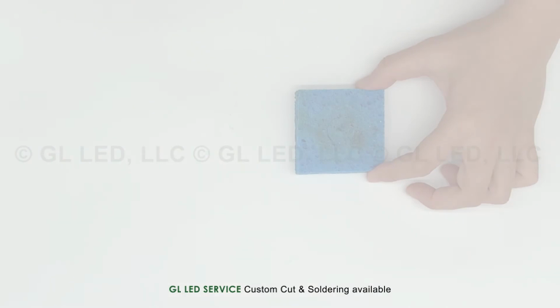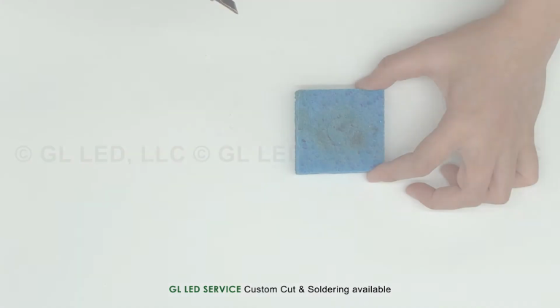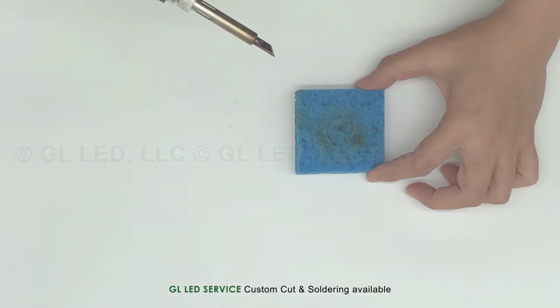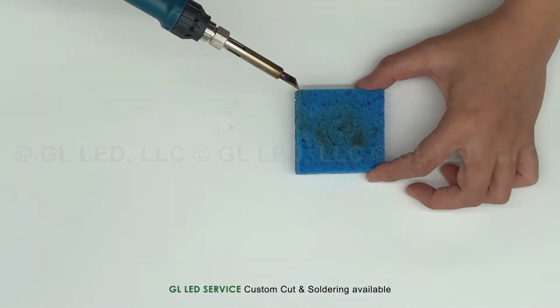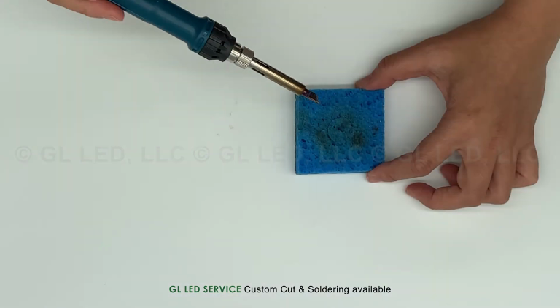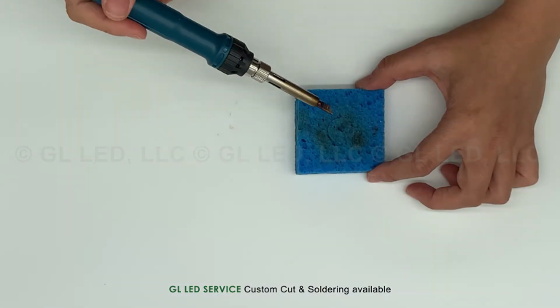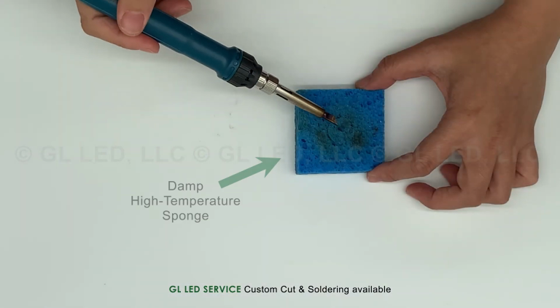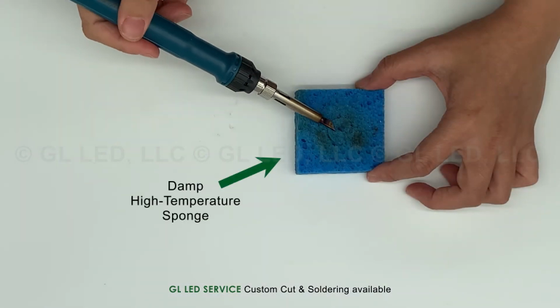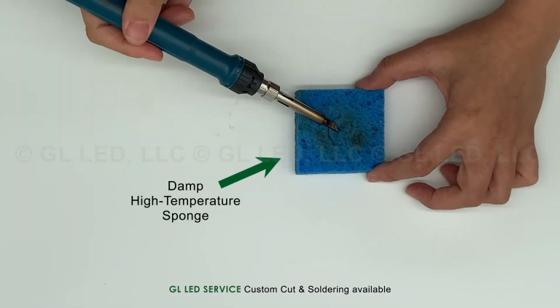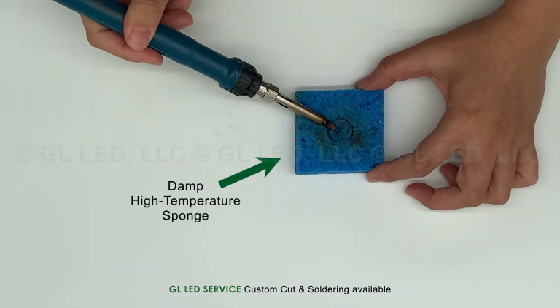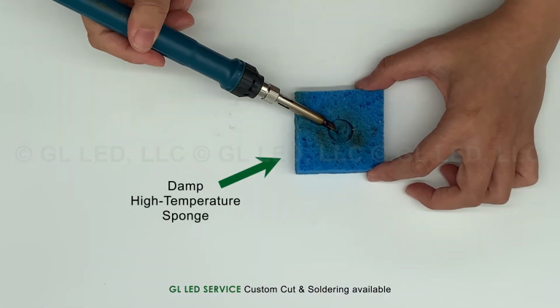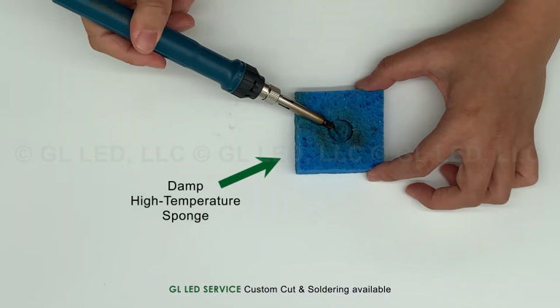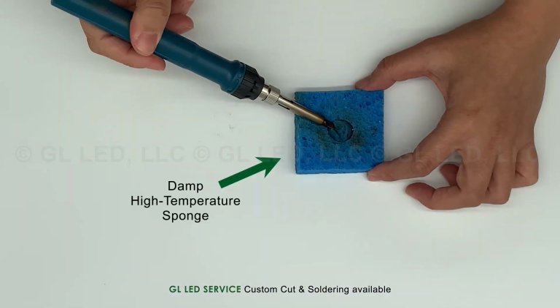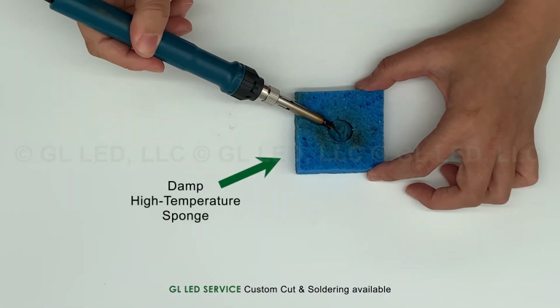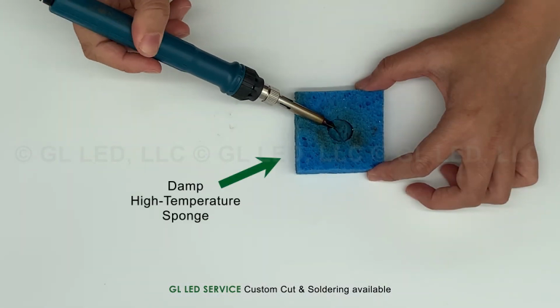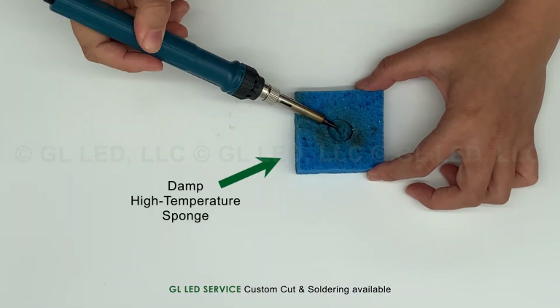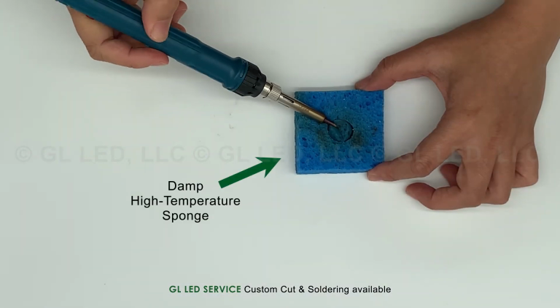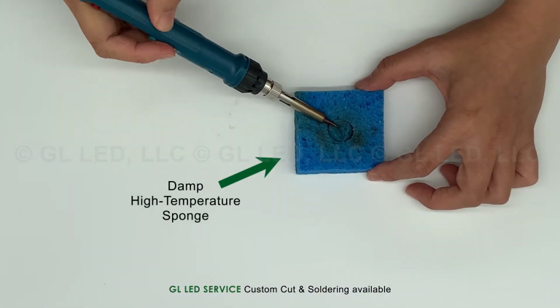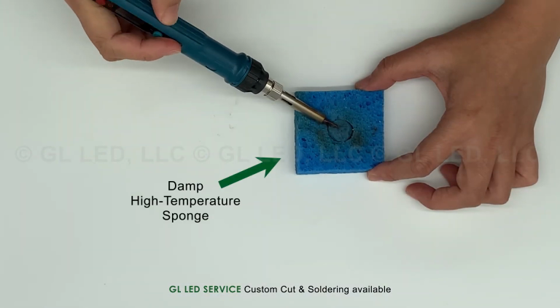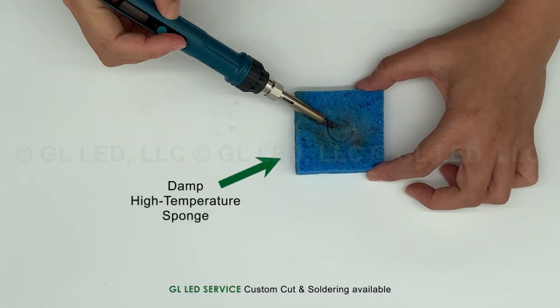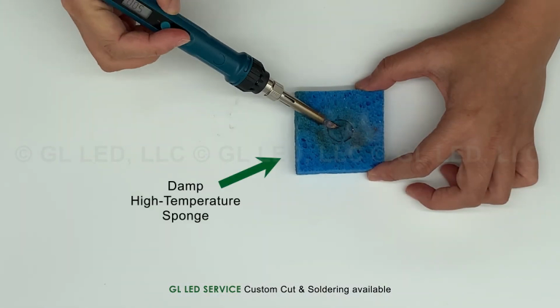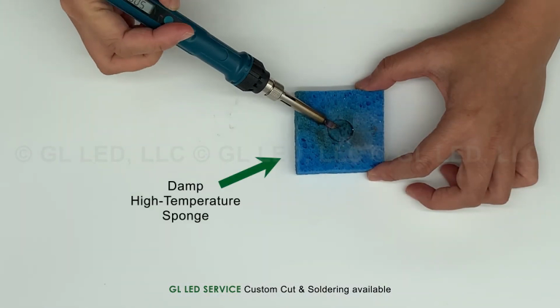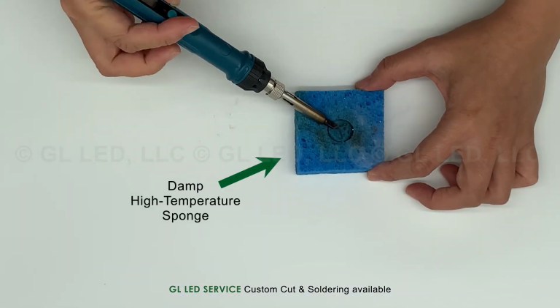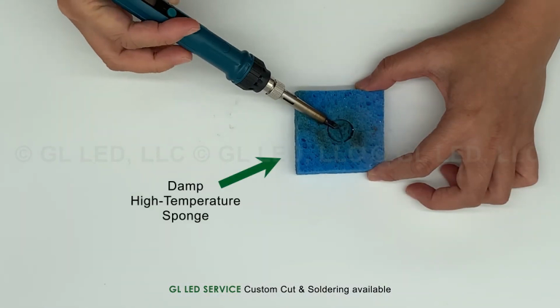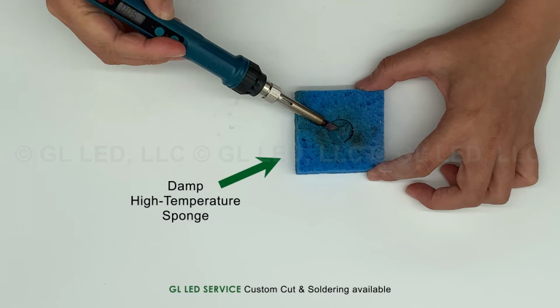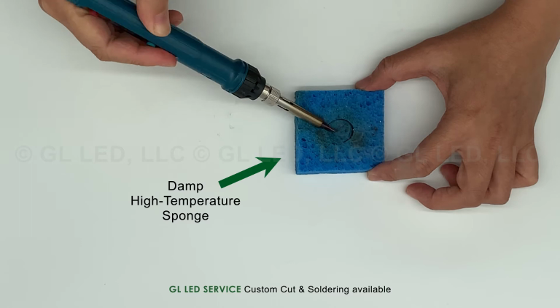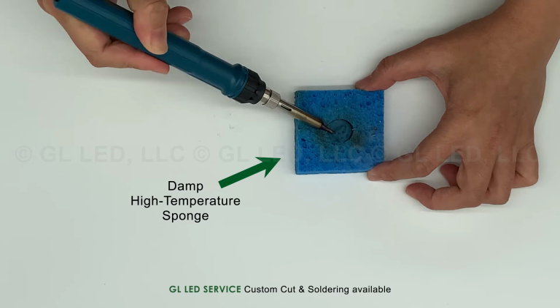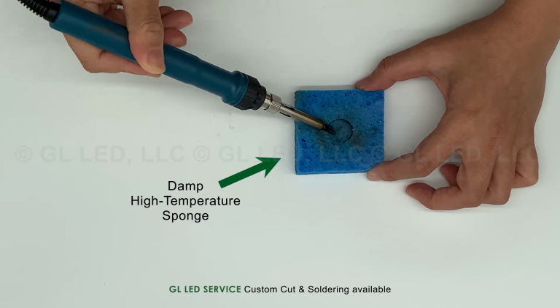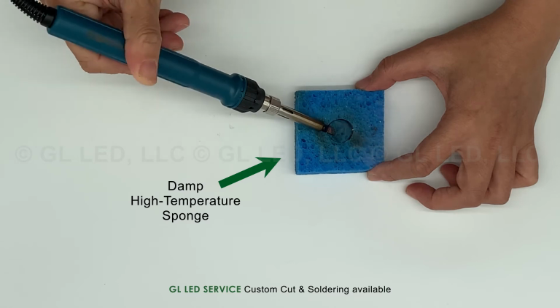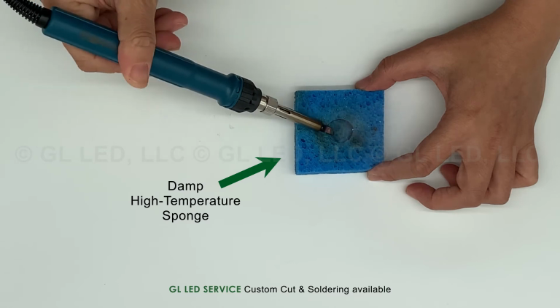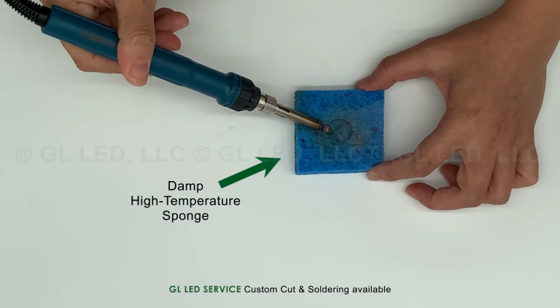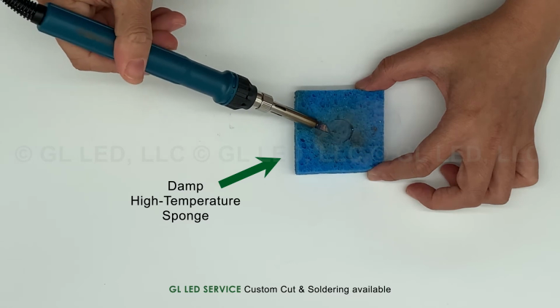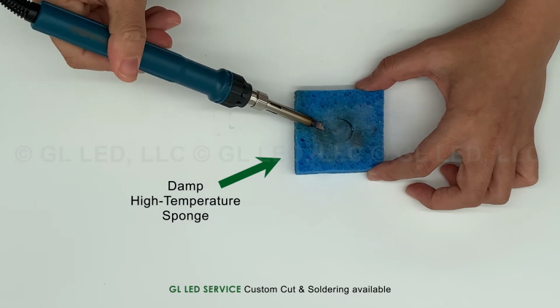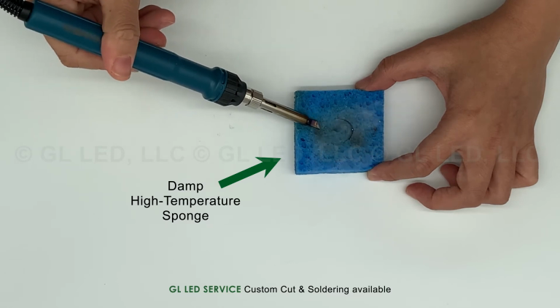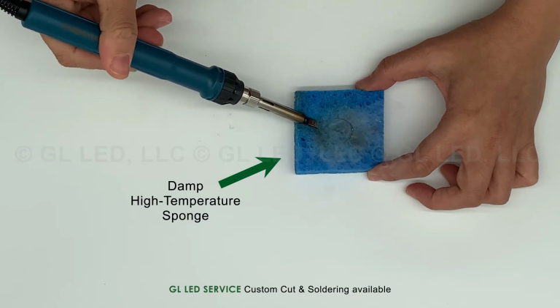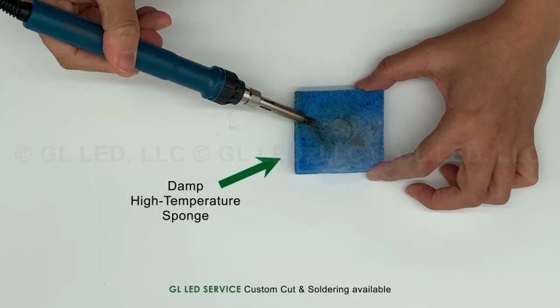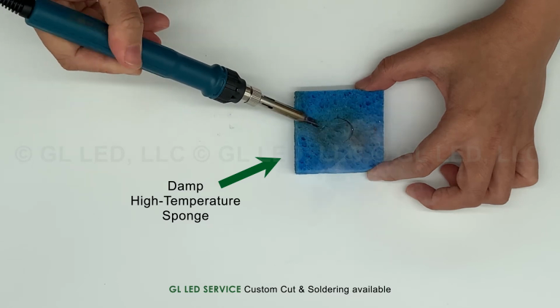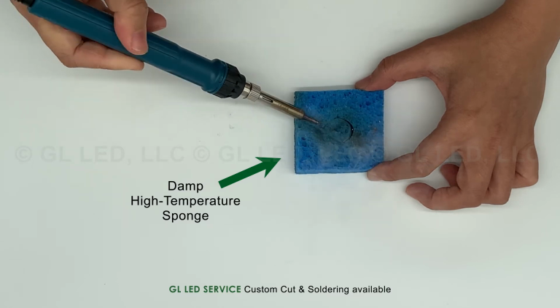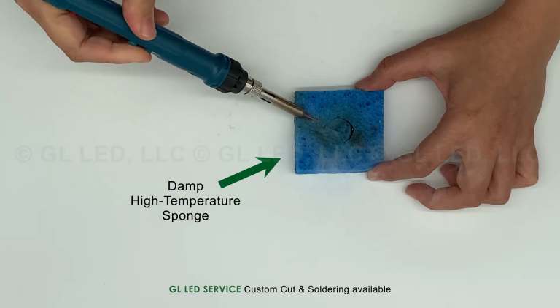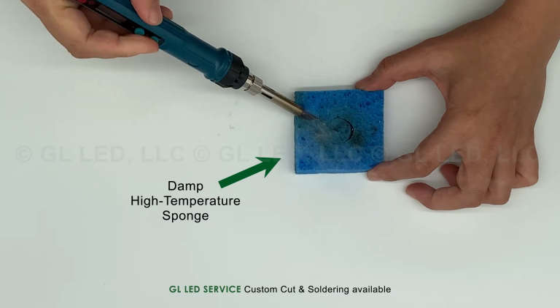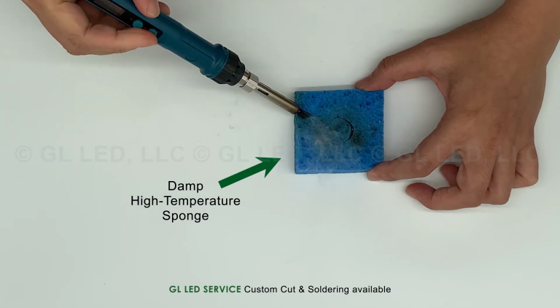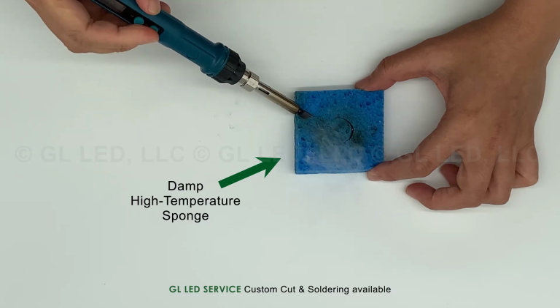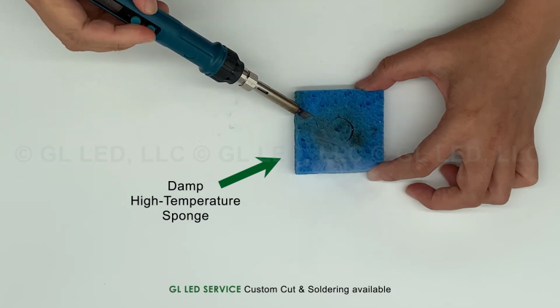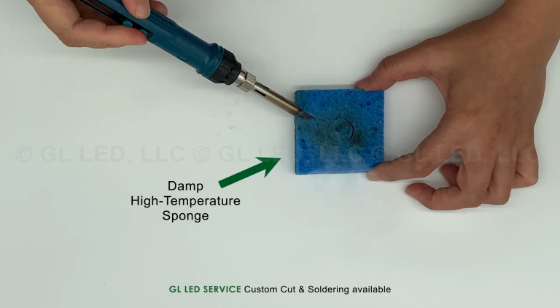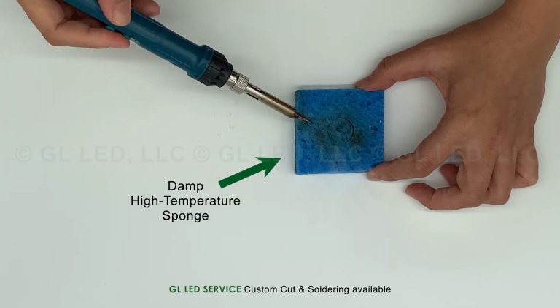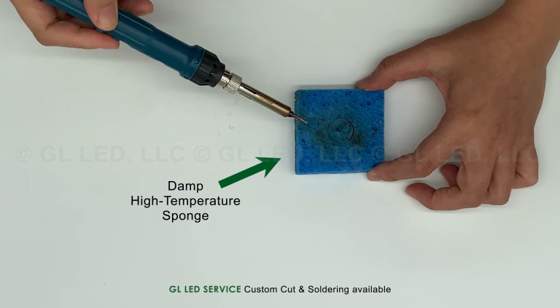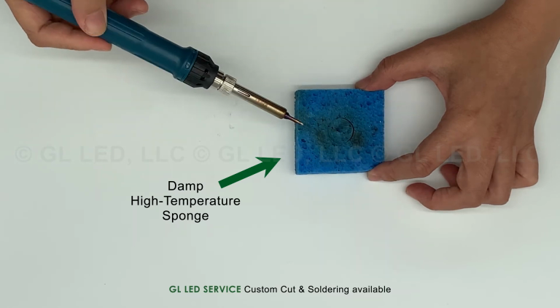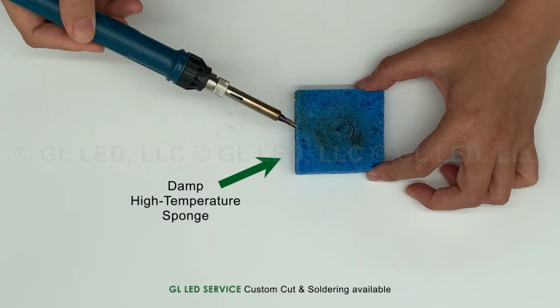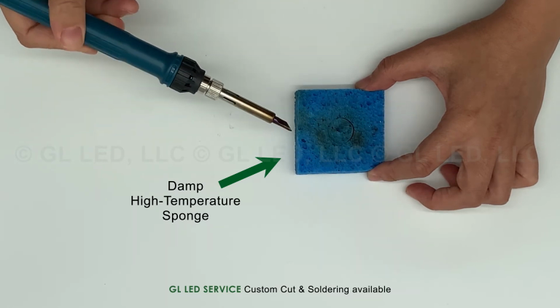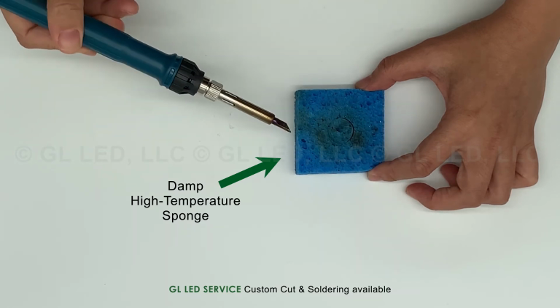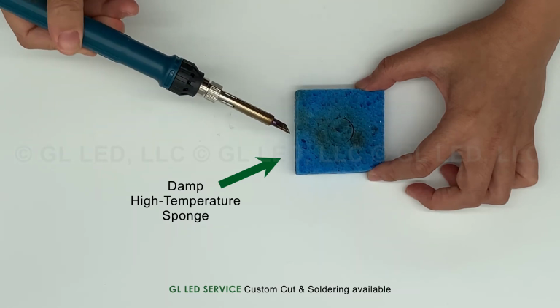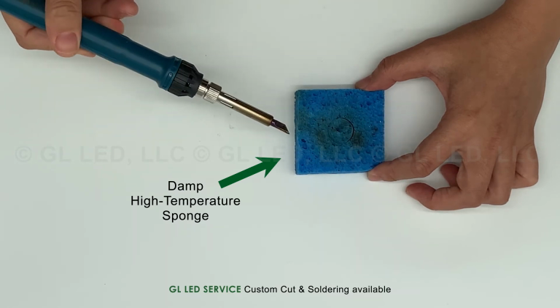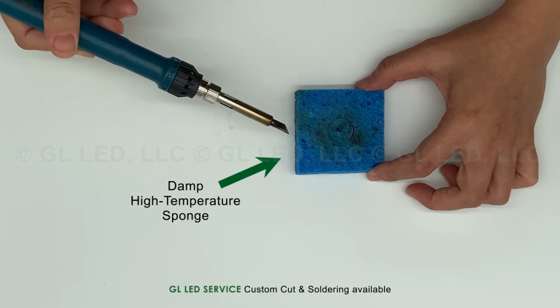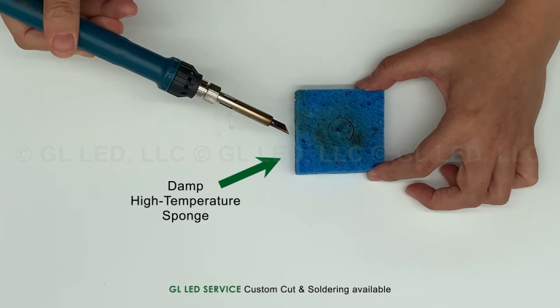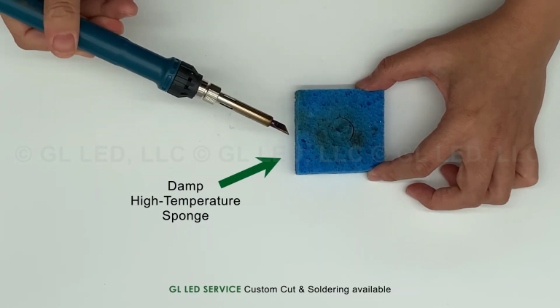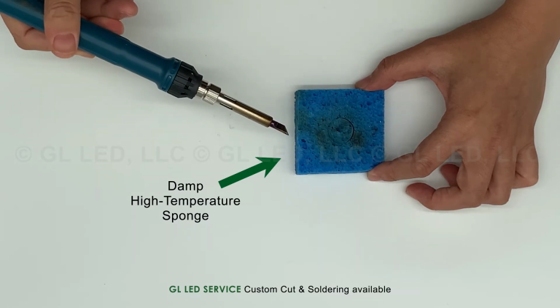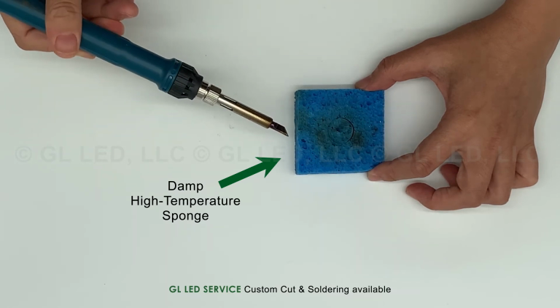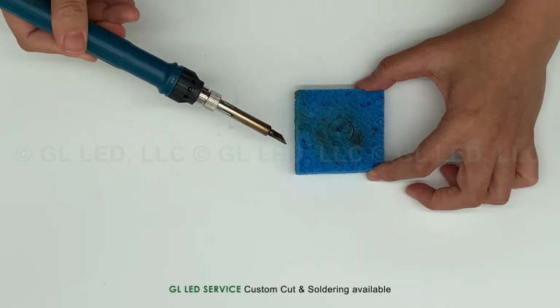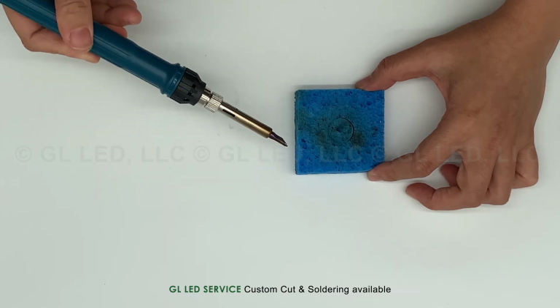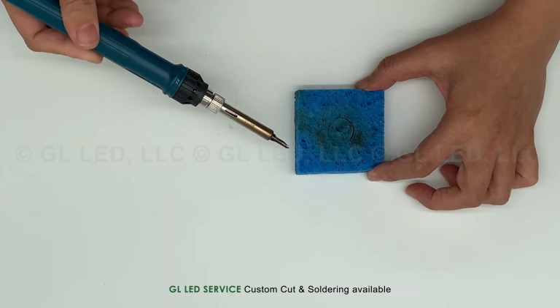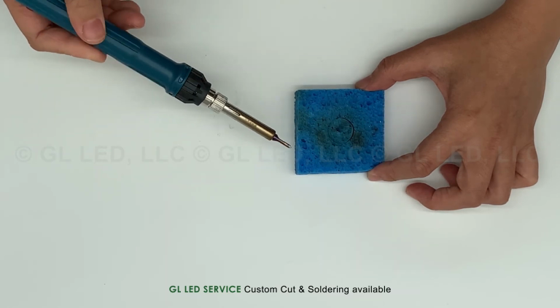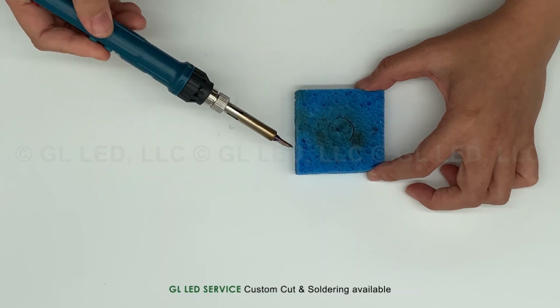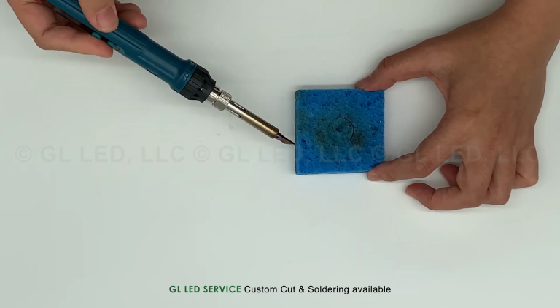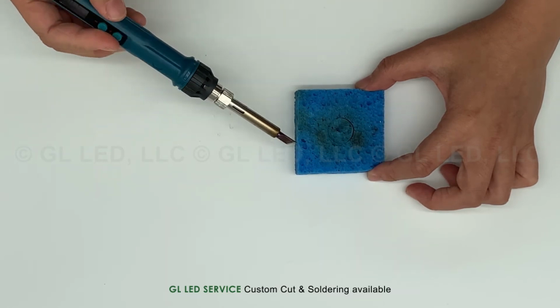The surface tip of the soldering iron must be polished before you solder to eliminate oxidation and any blackened surface.